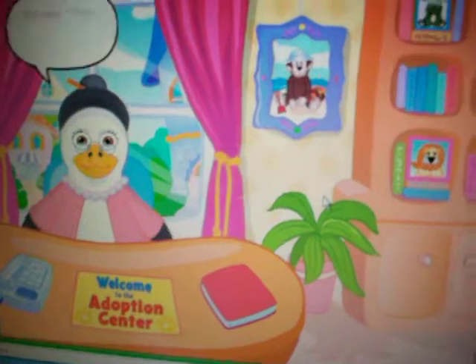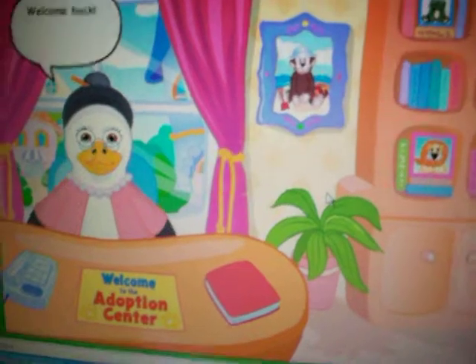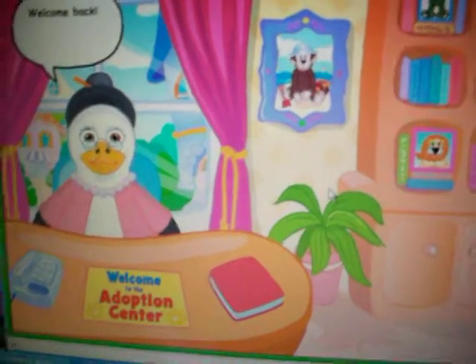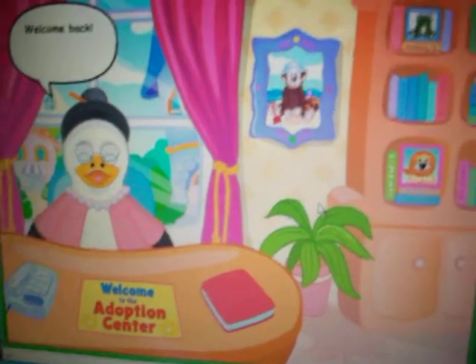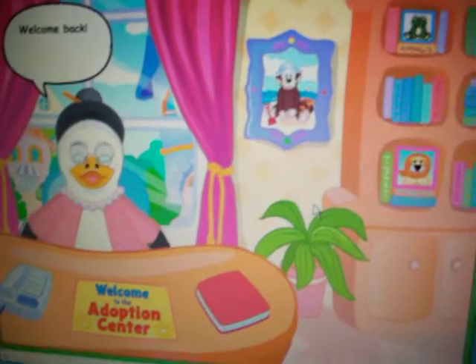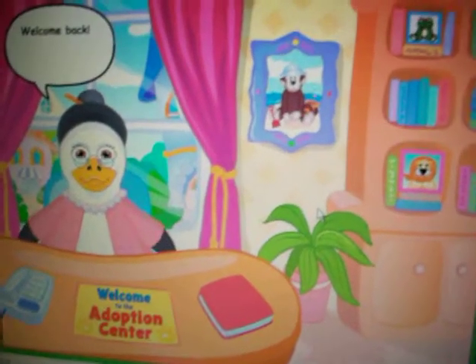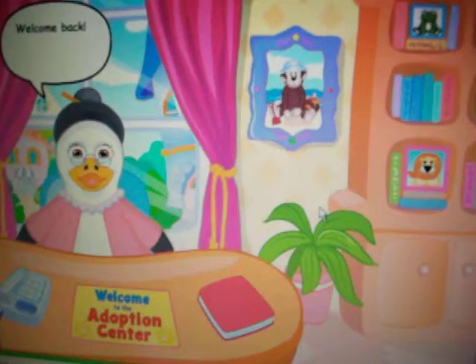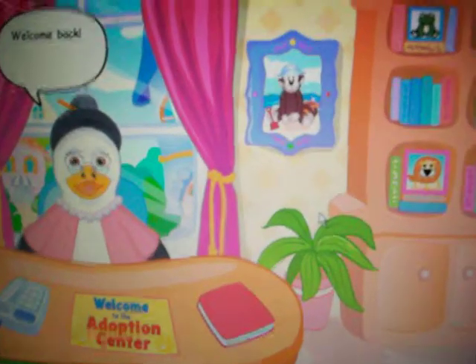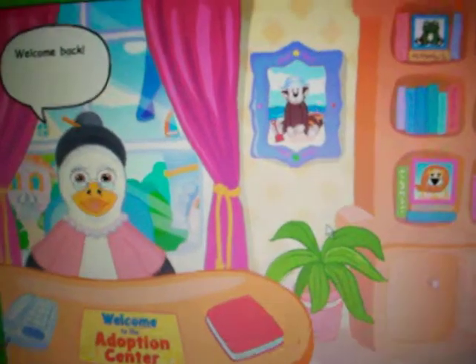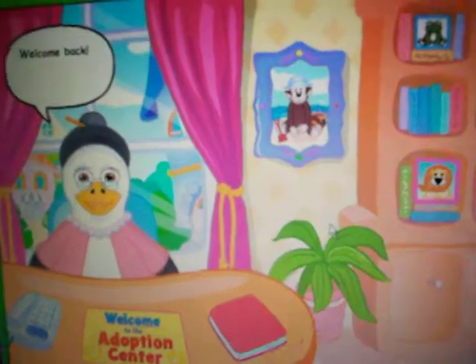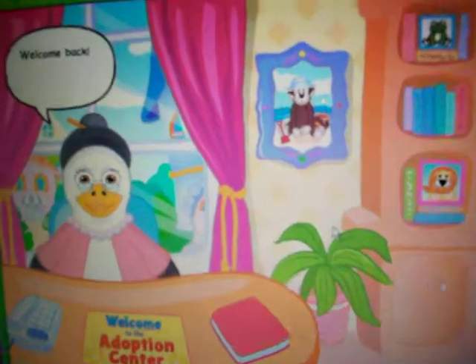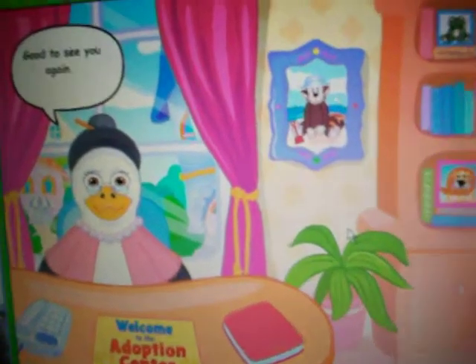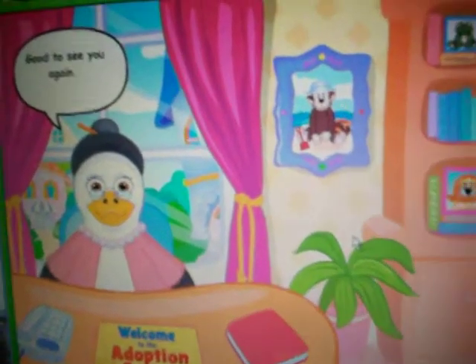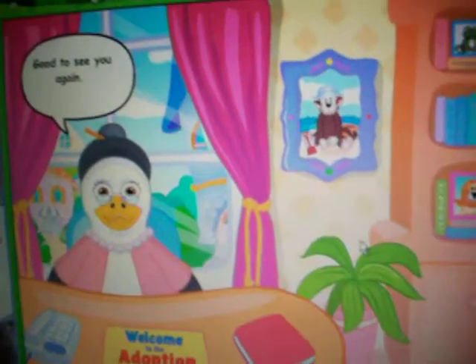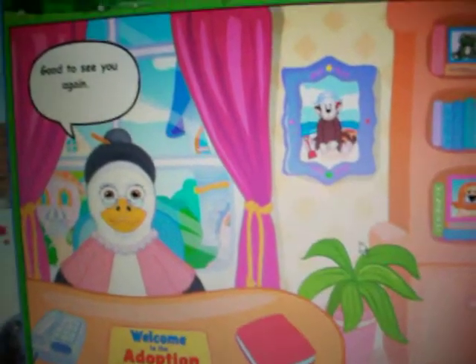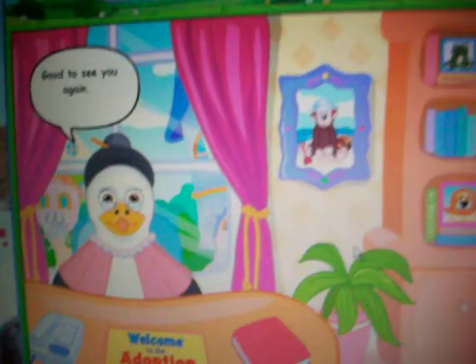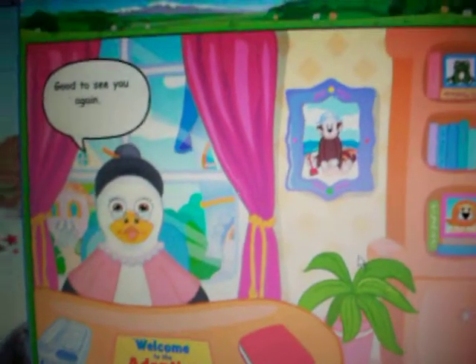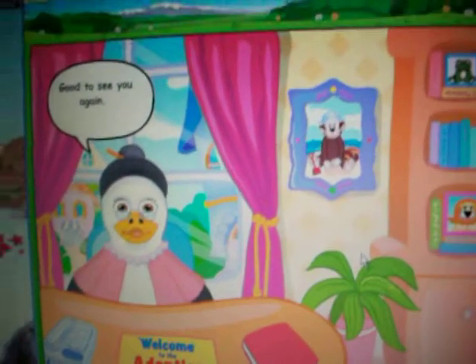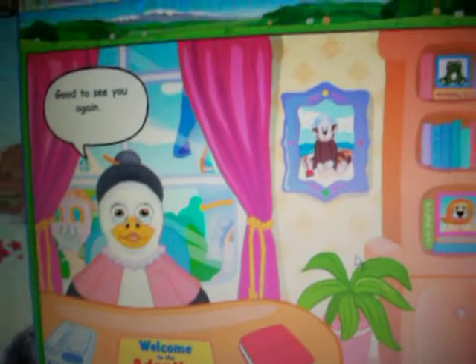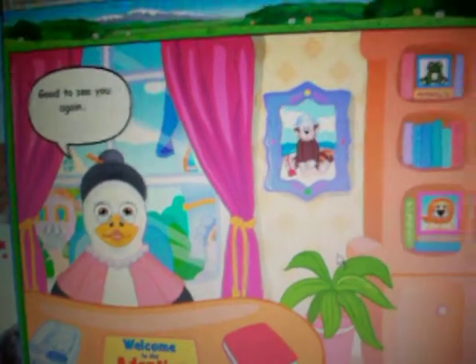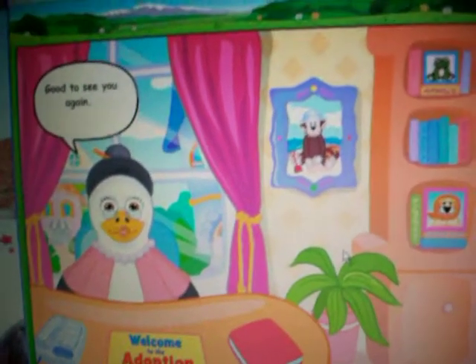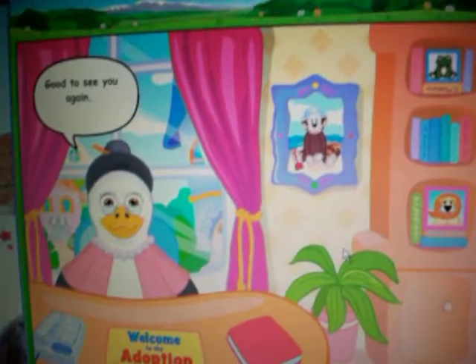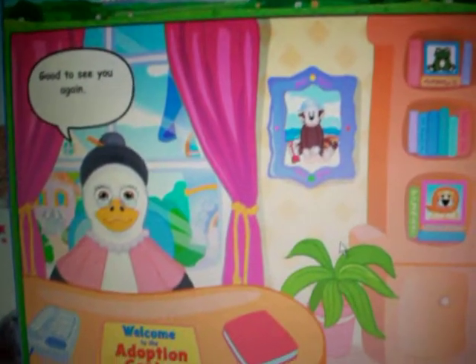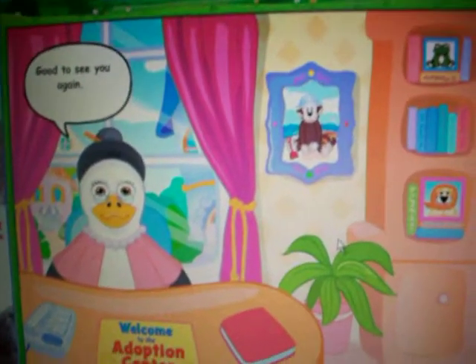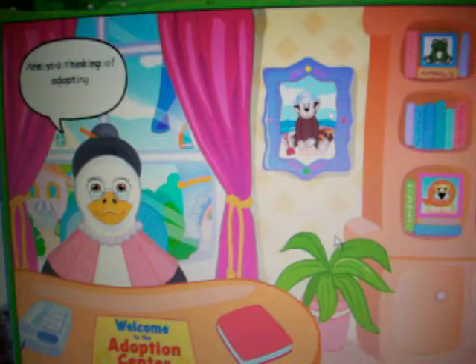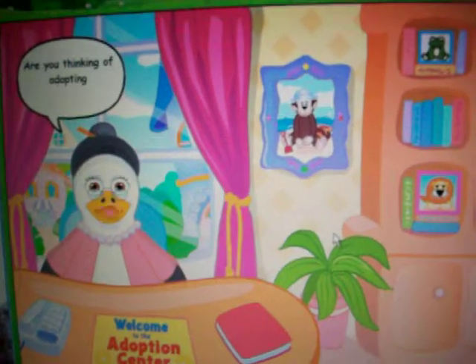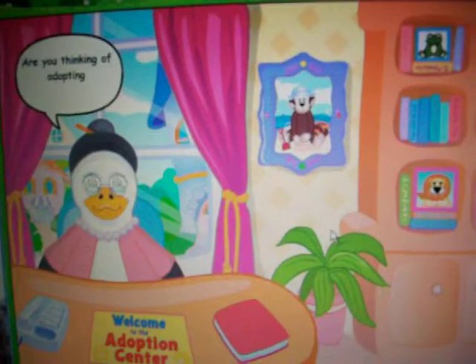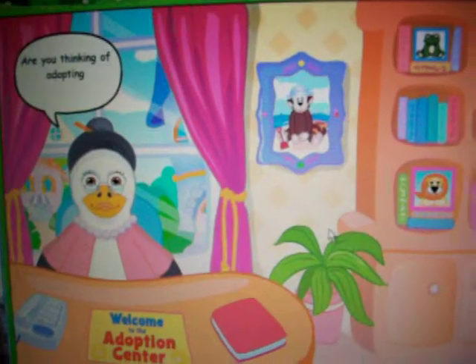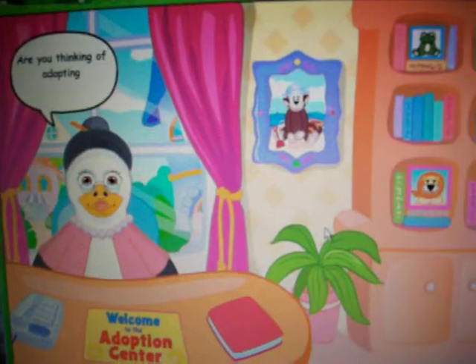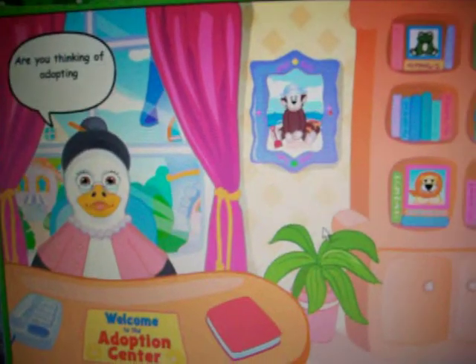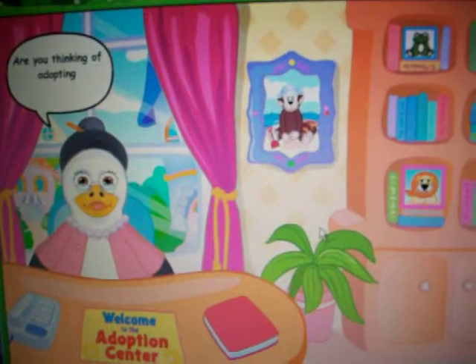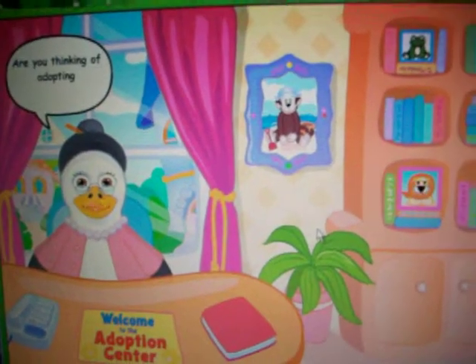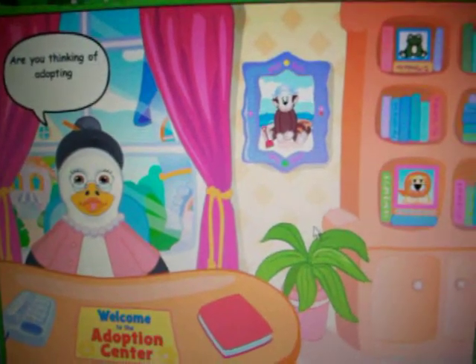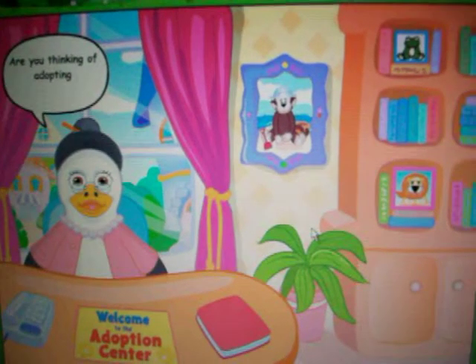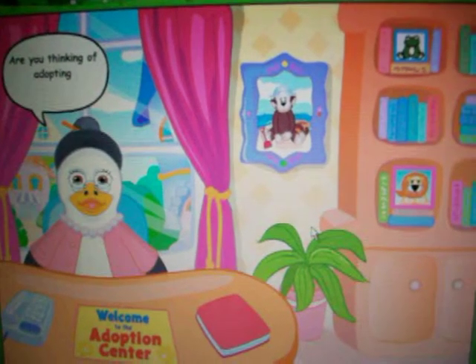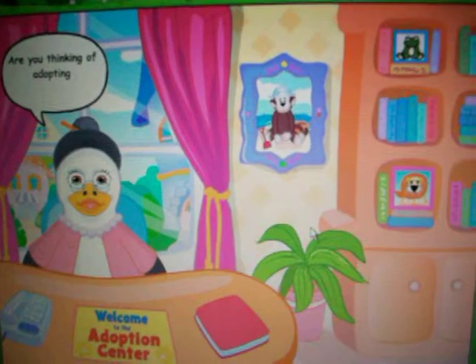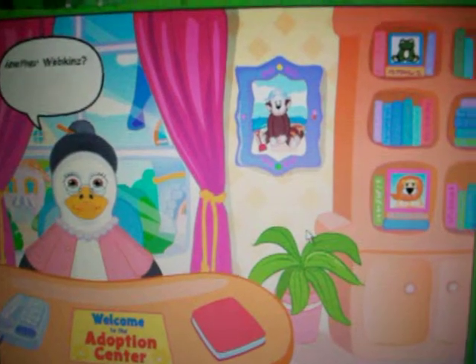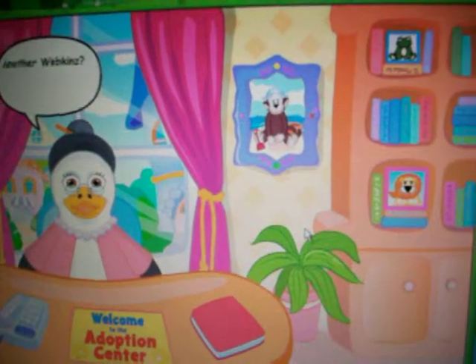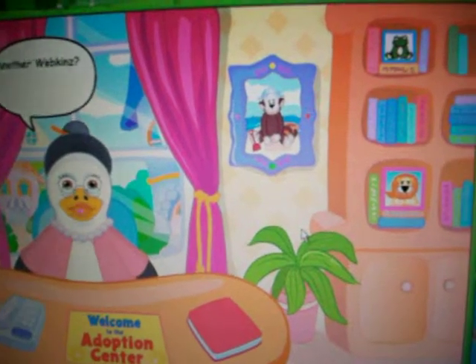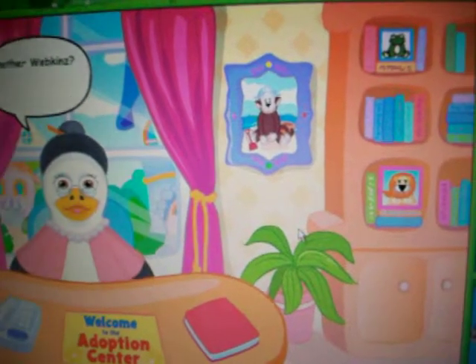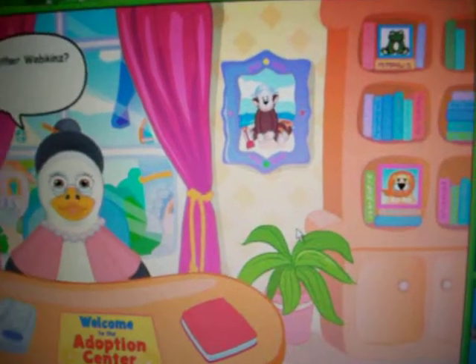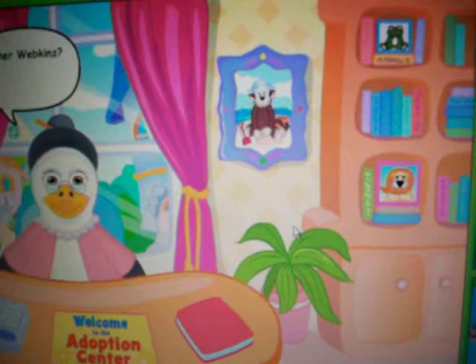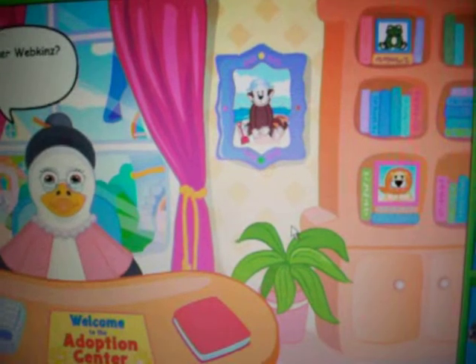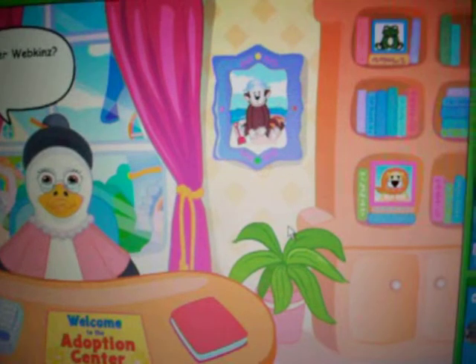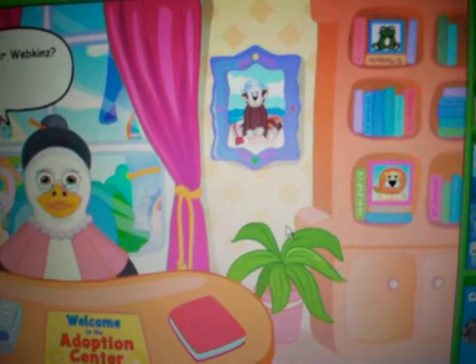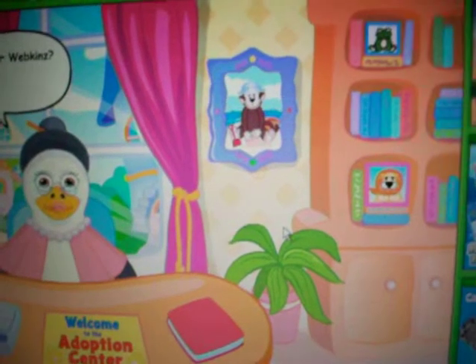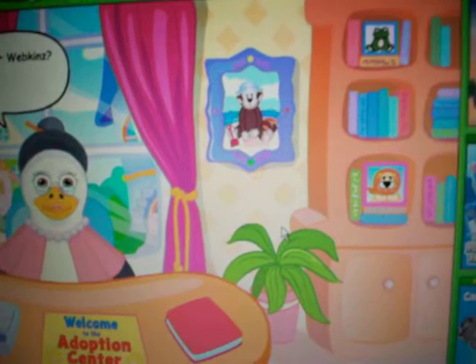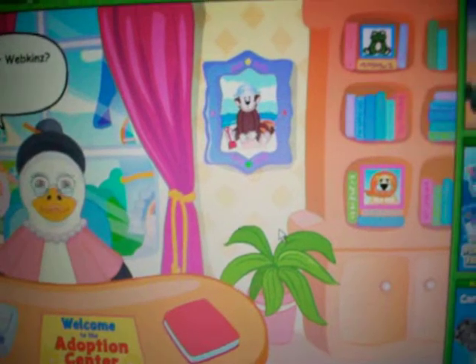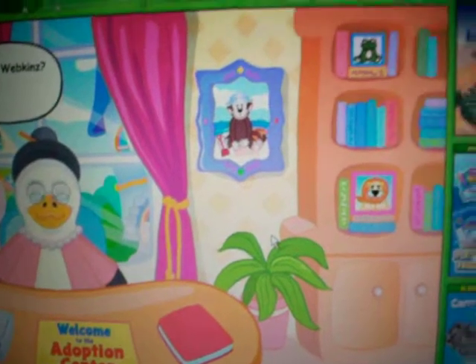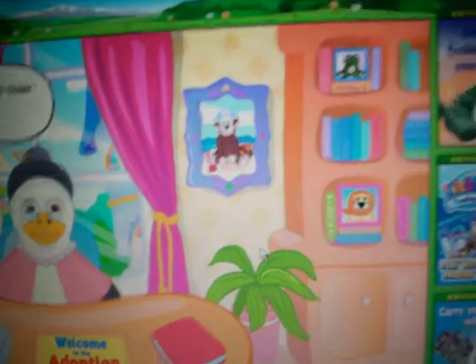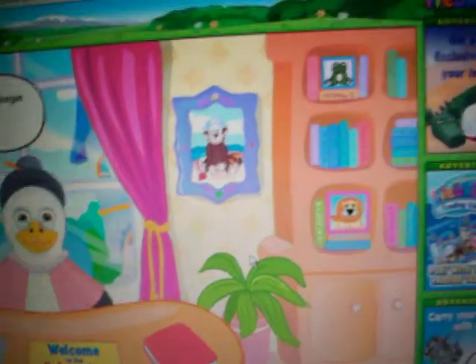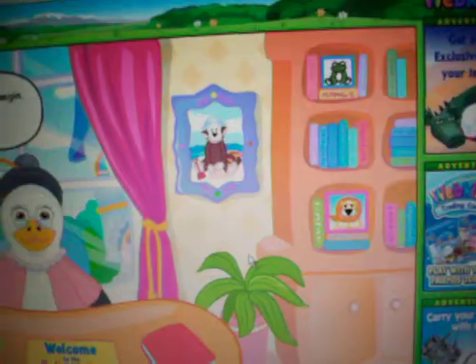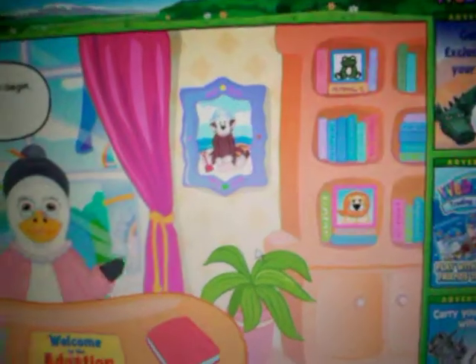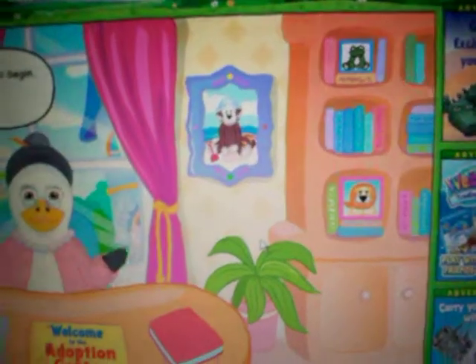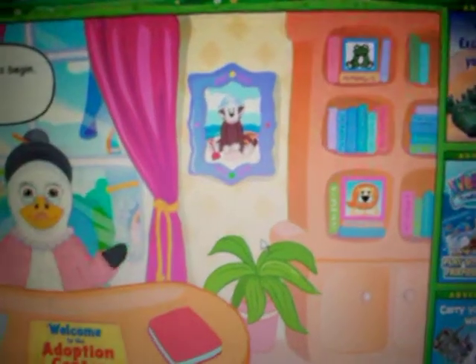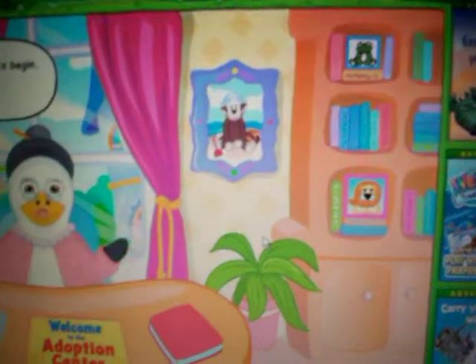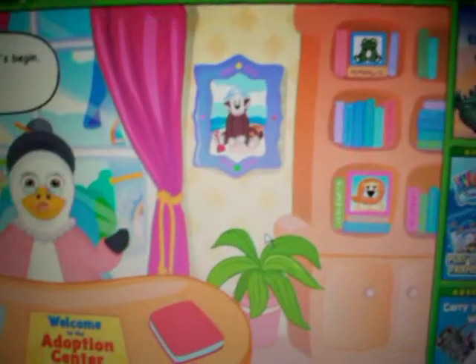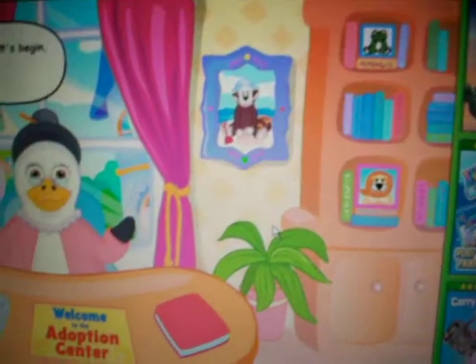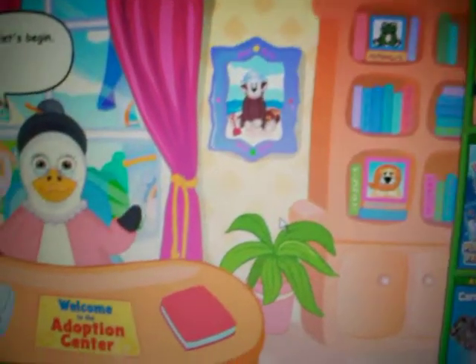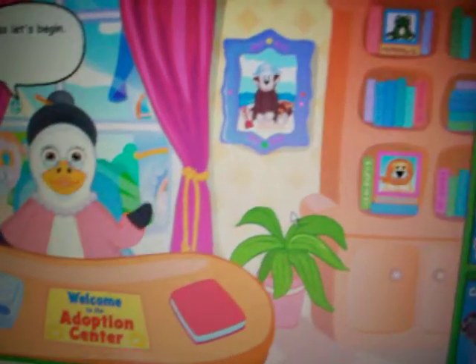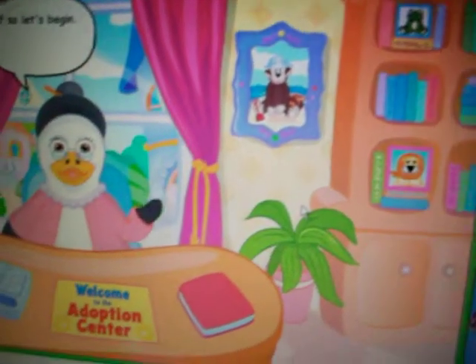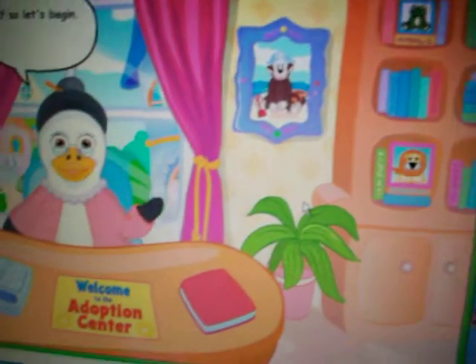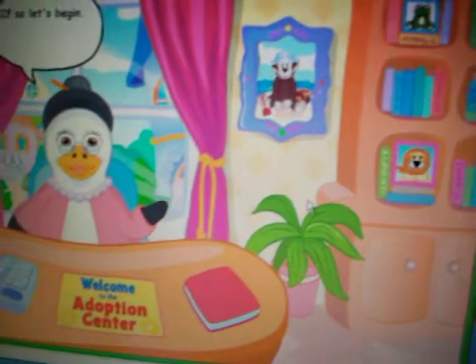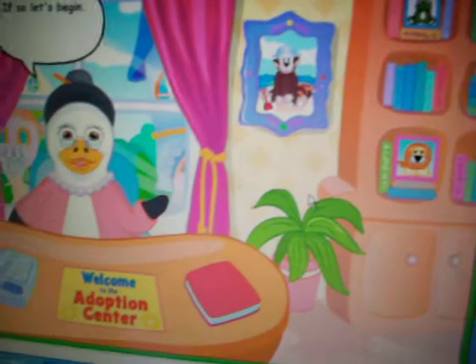Welcome back. Good to see you again. Are you thinking of adopting another Webkinz? If so, let's begin.